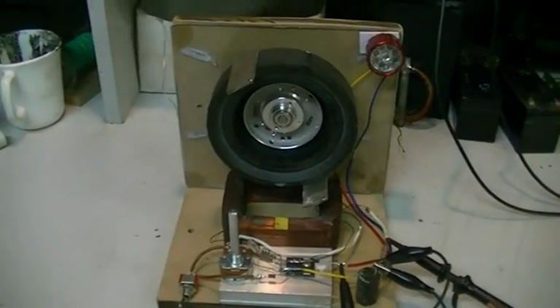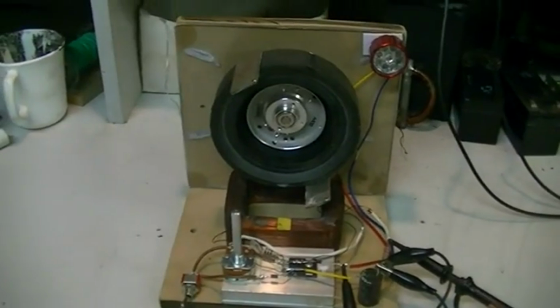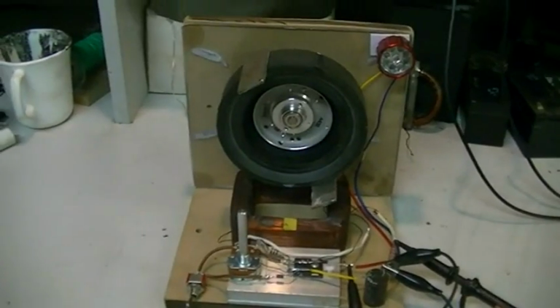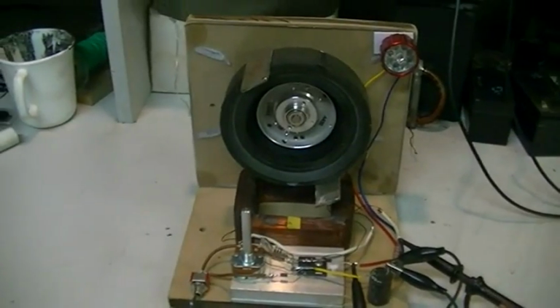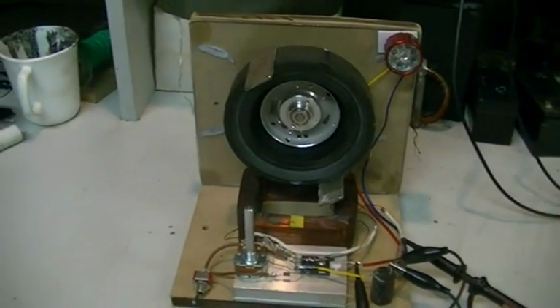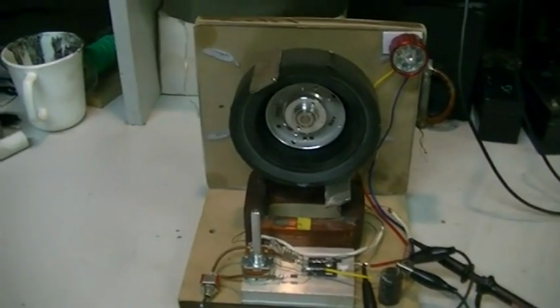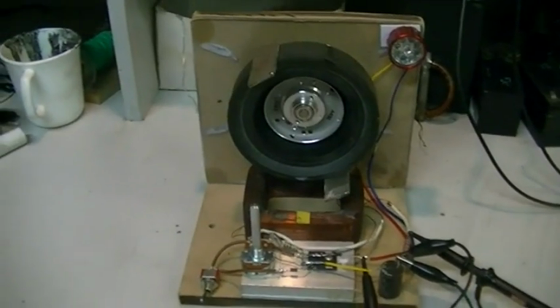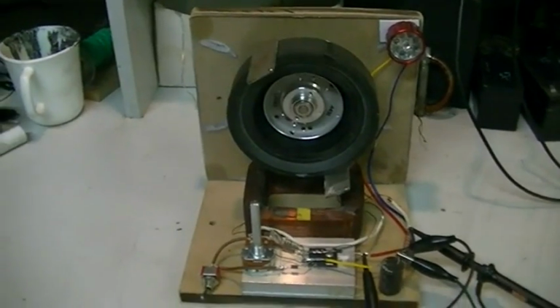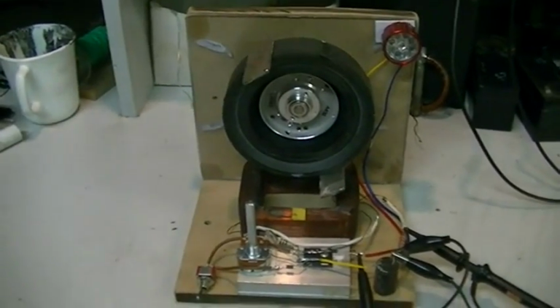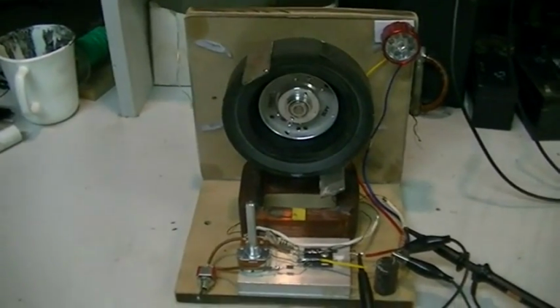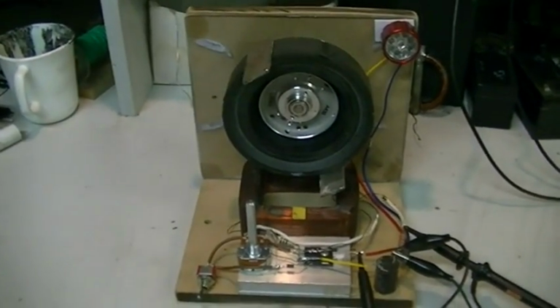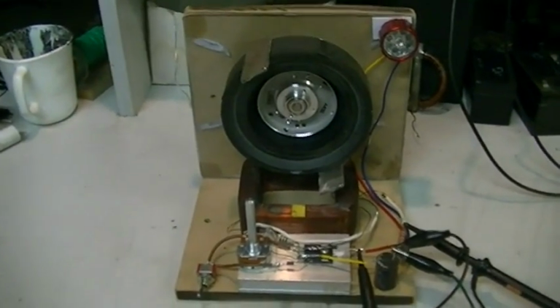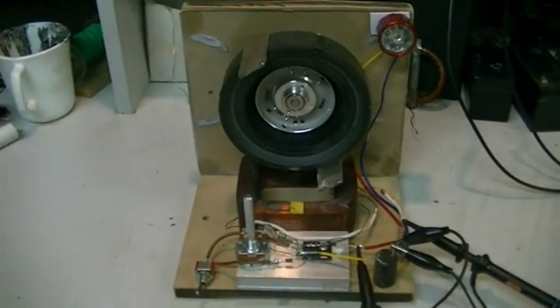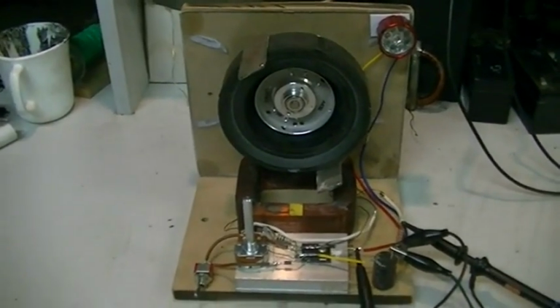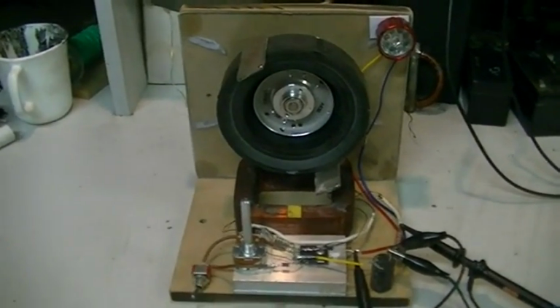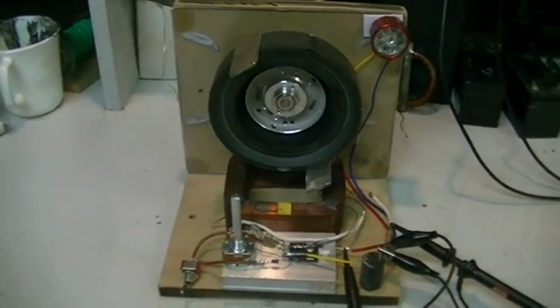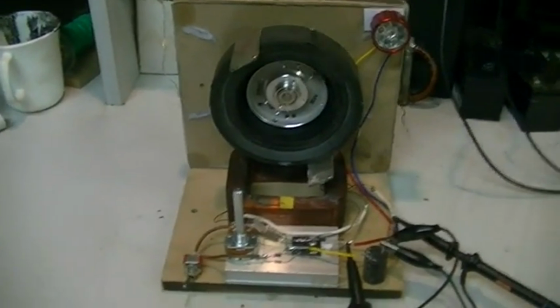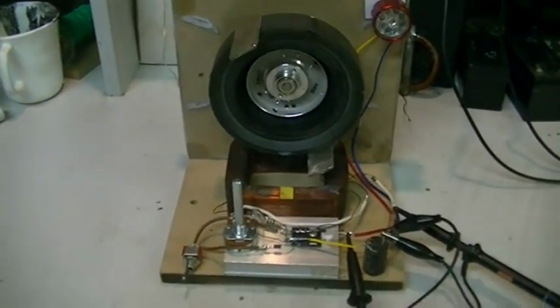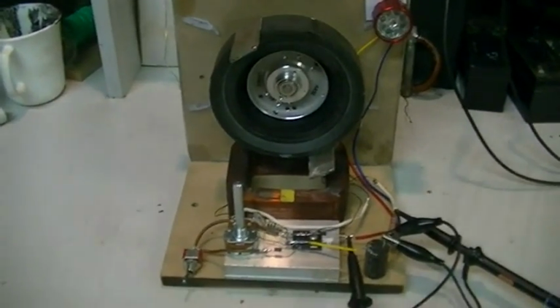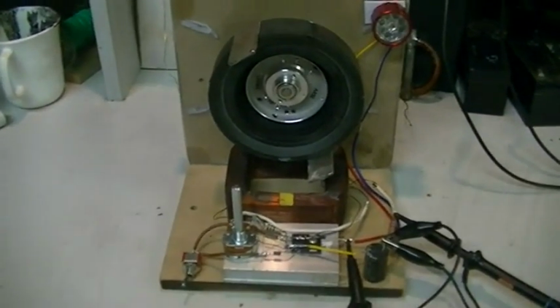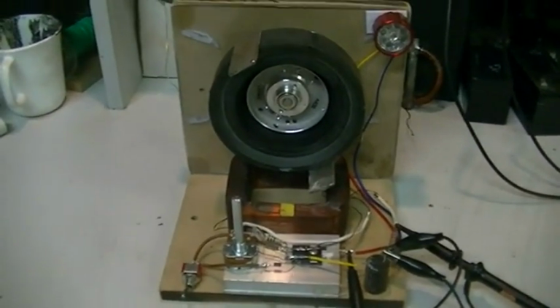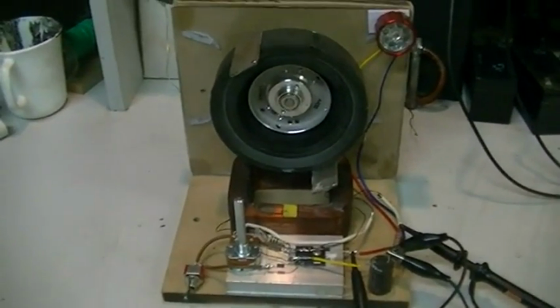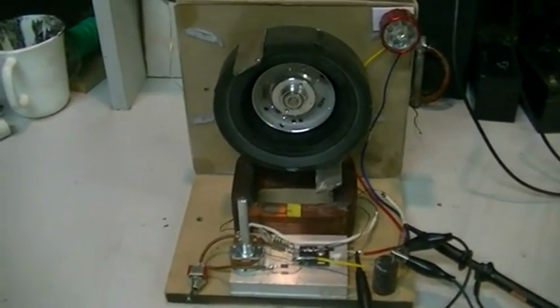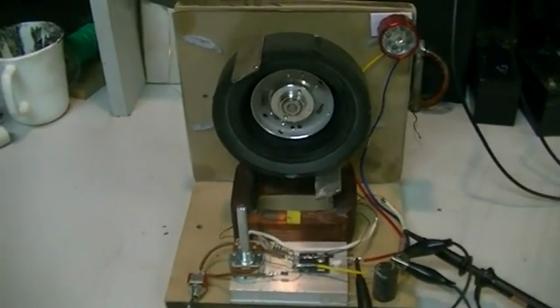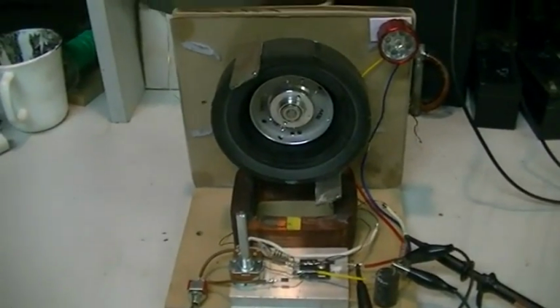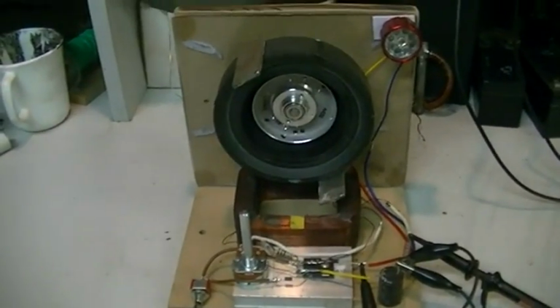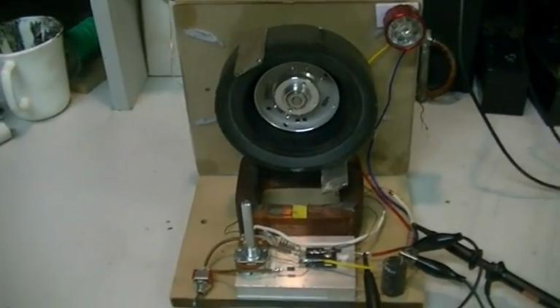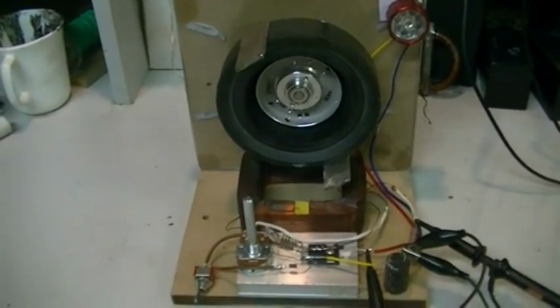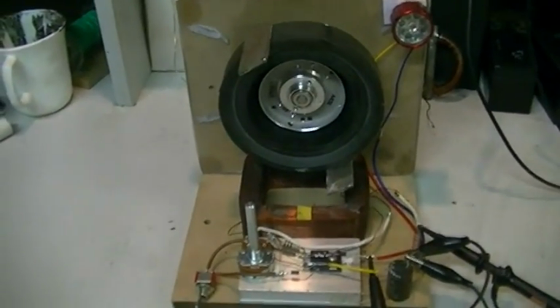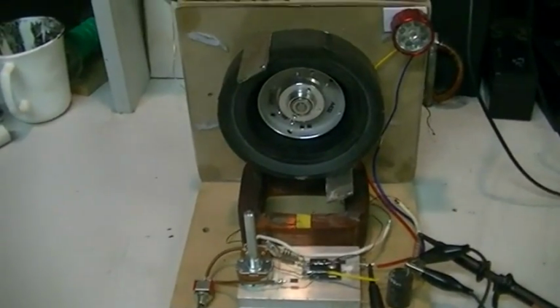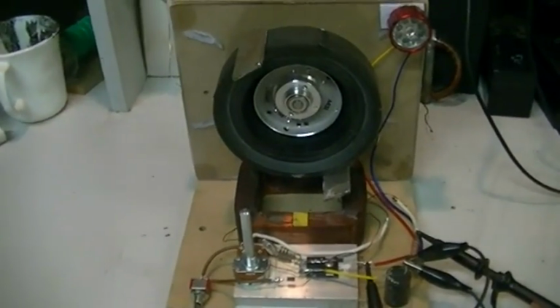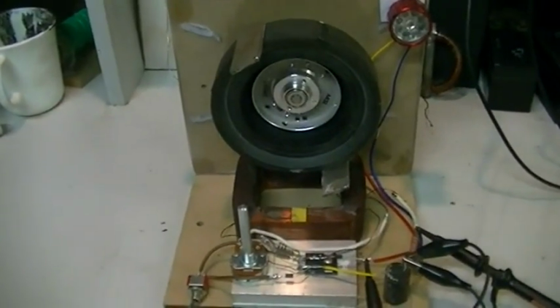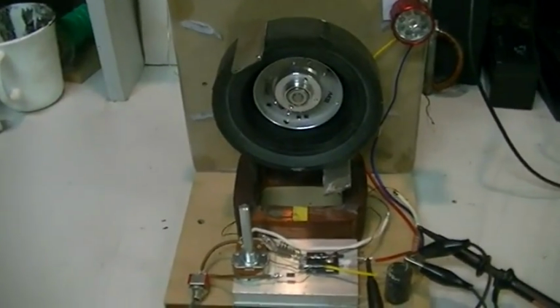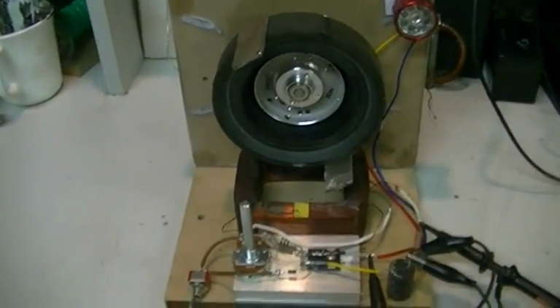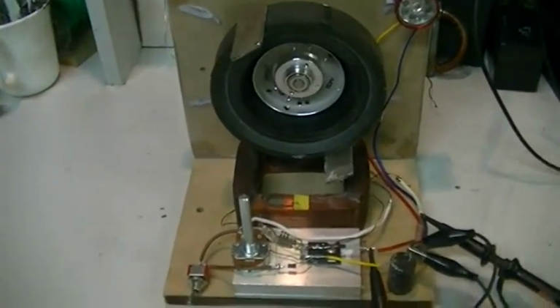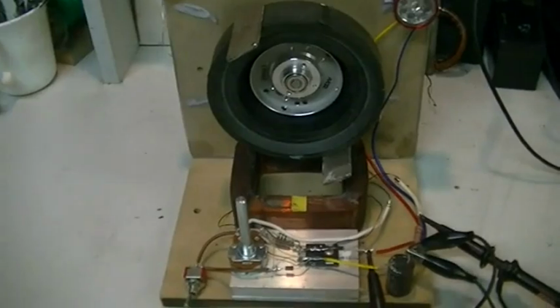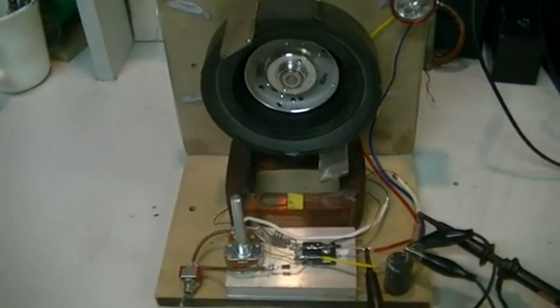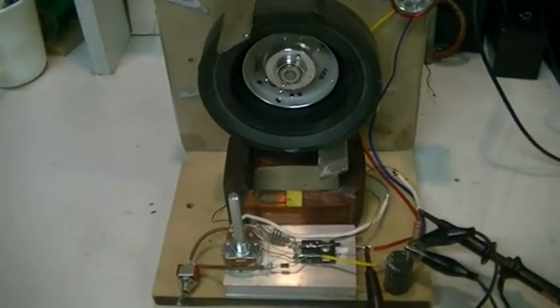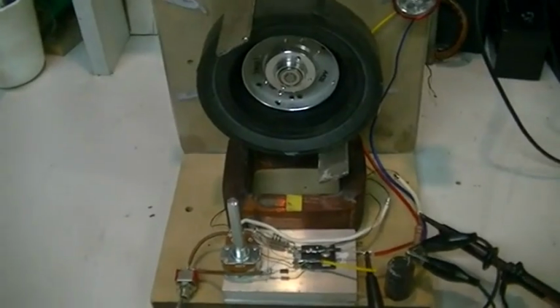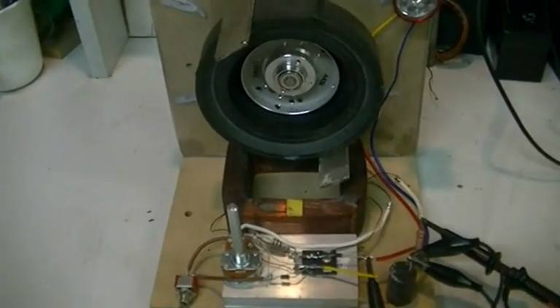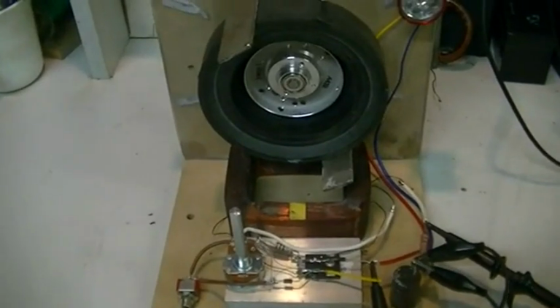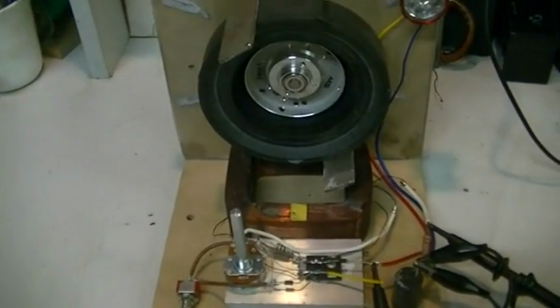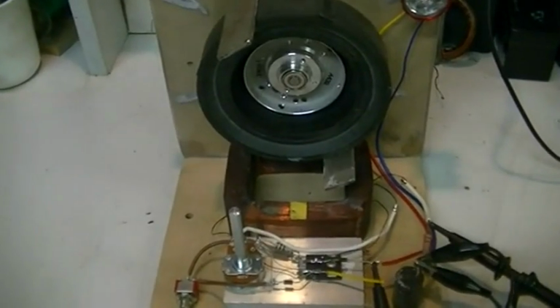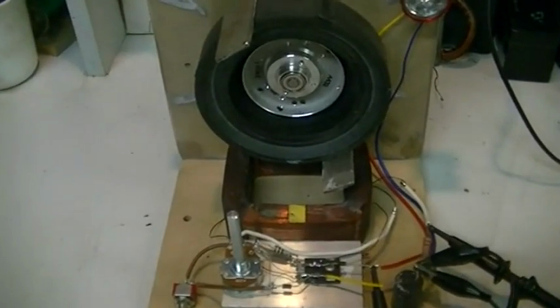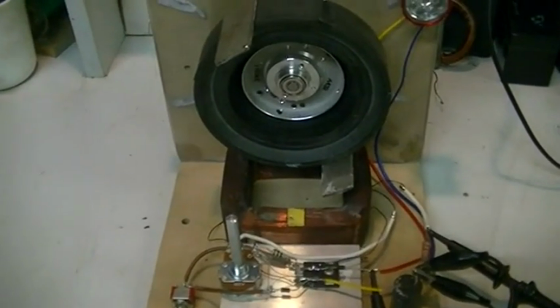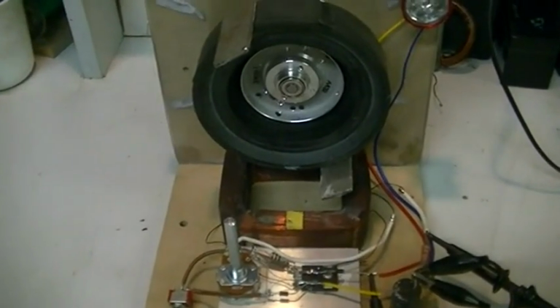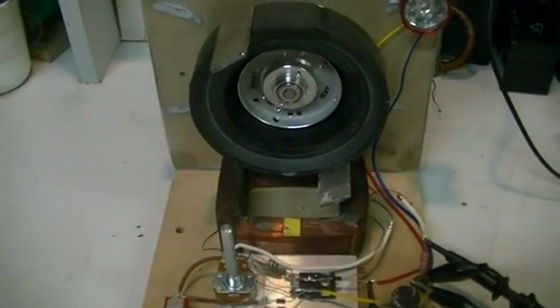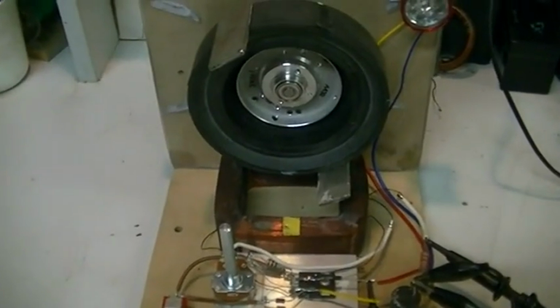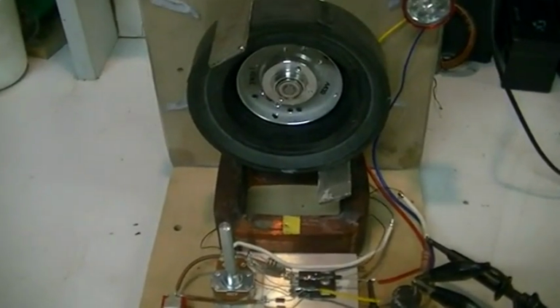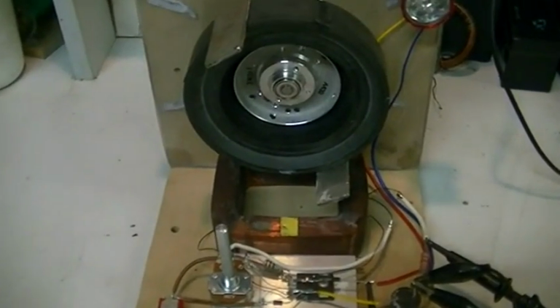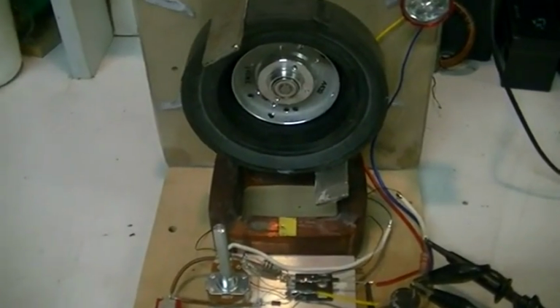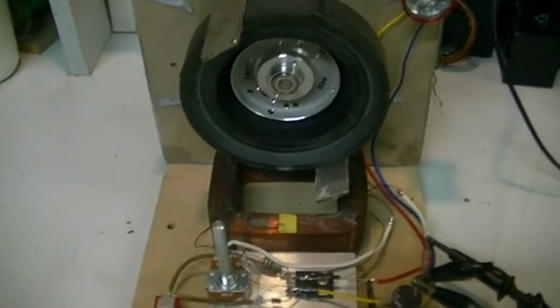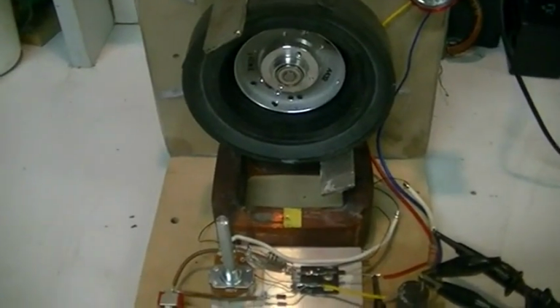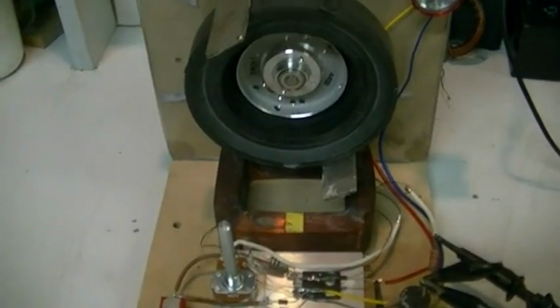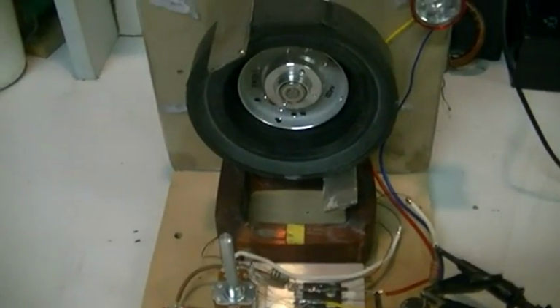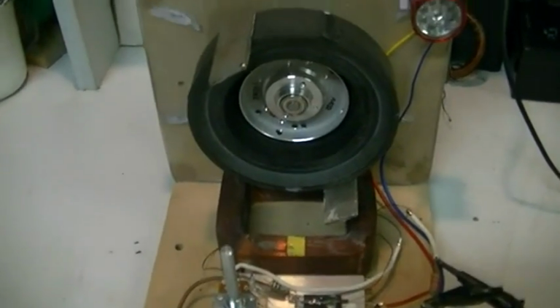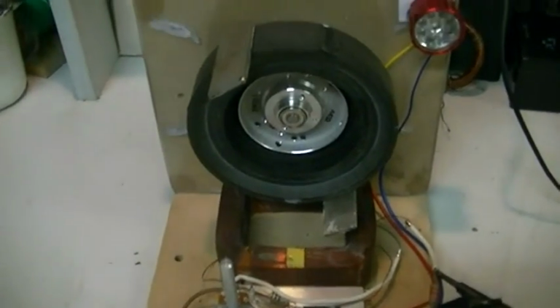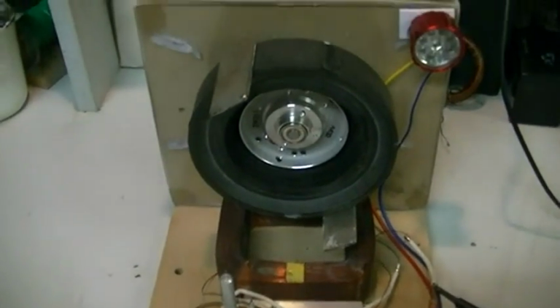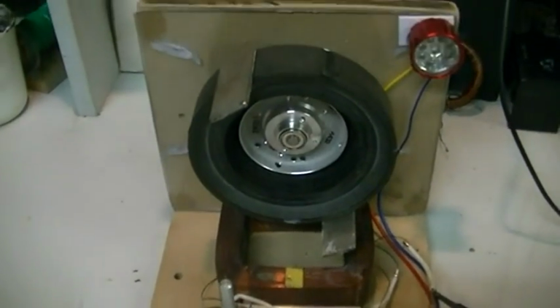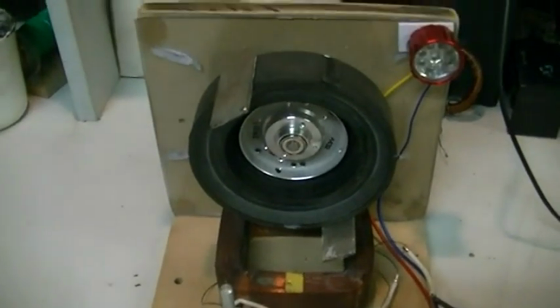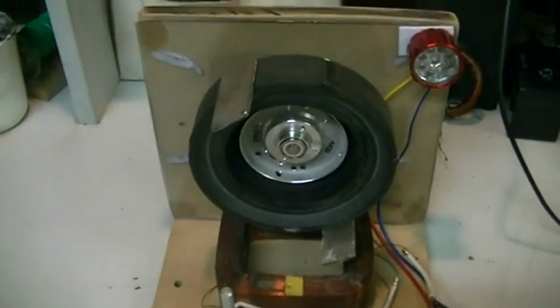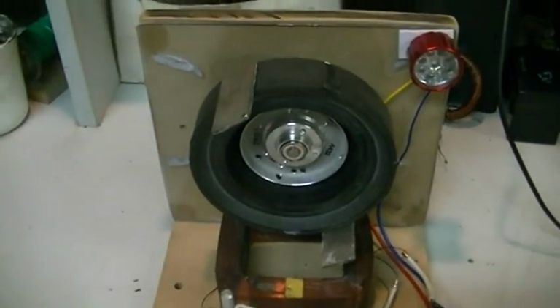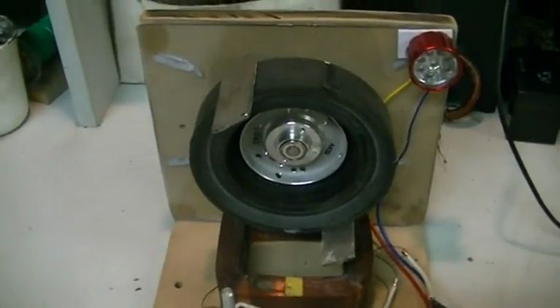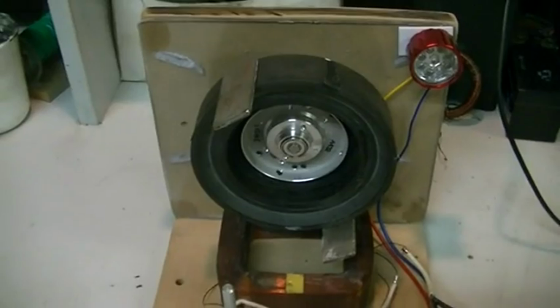I've been in the mood for building pulse motors lately. I love these little gizmos — they're fun to play with.